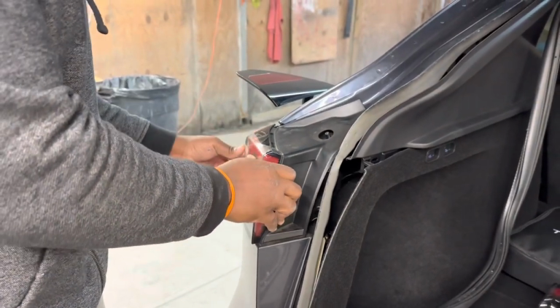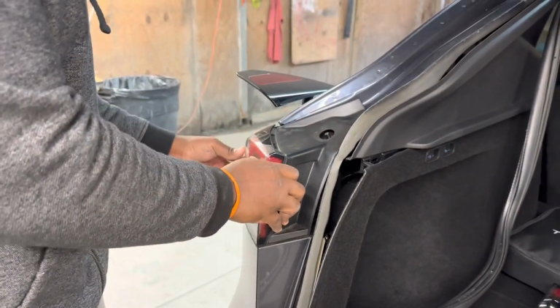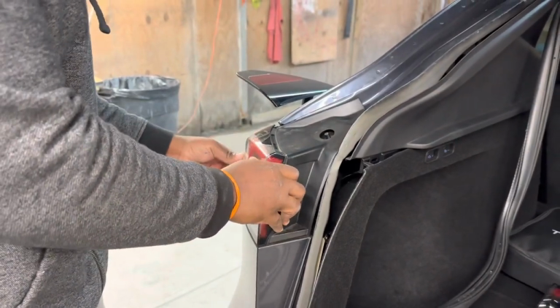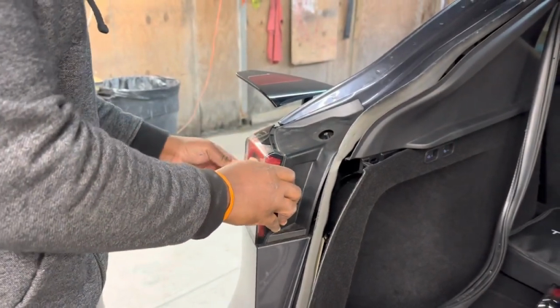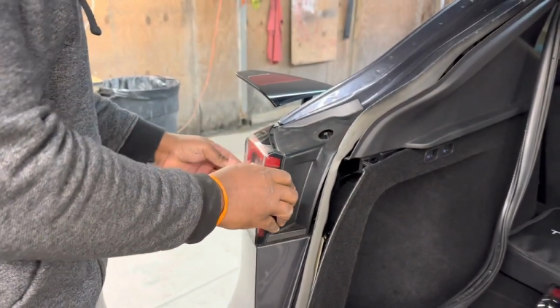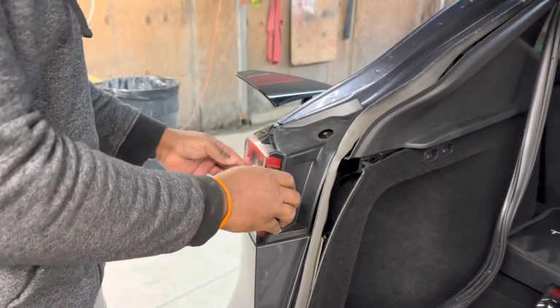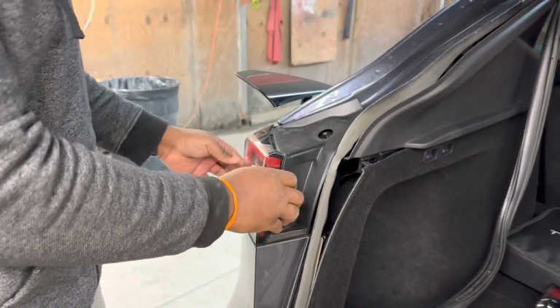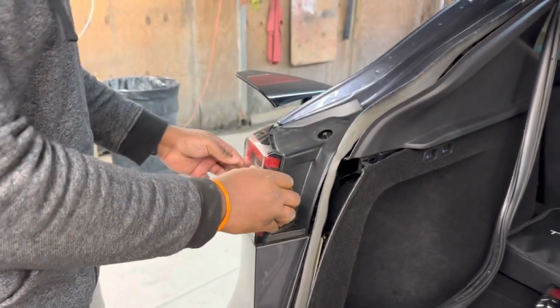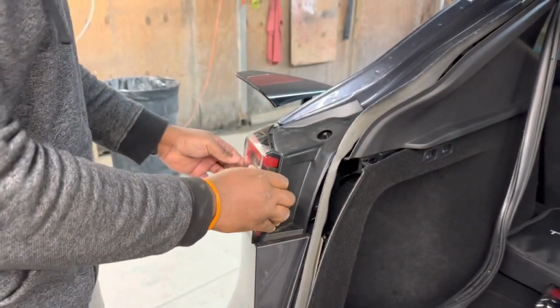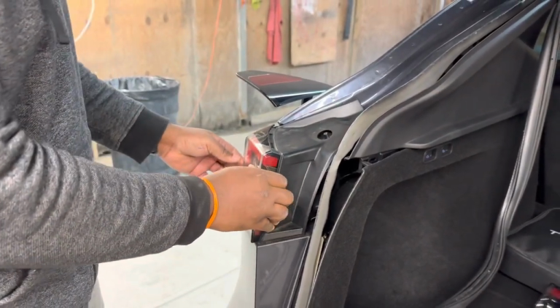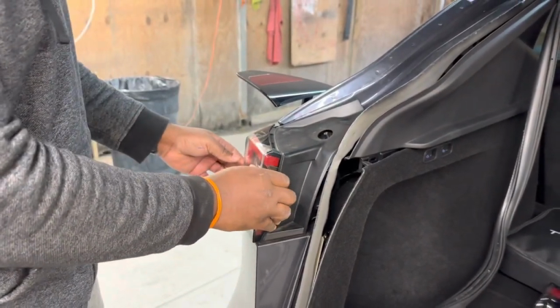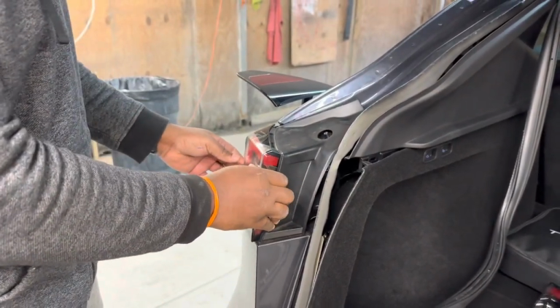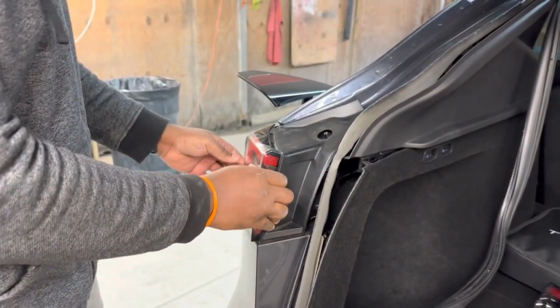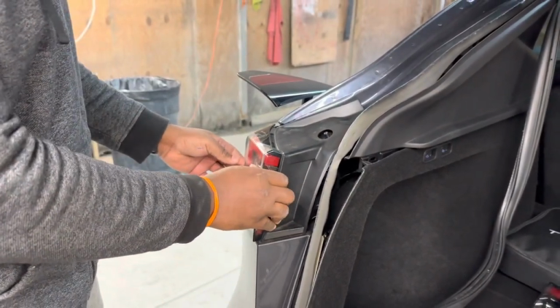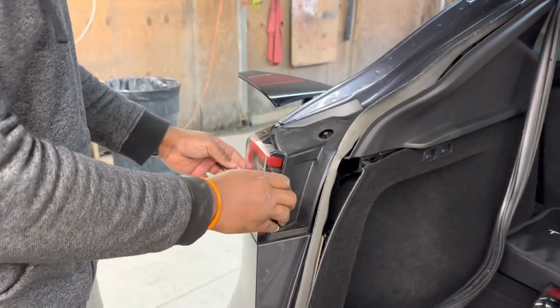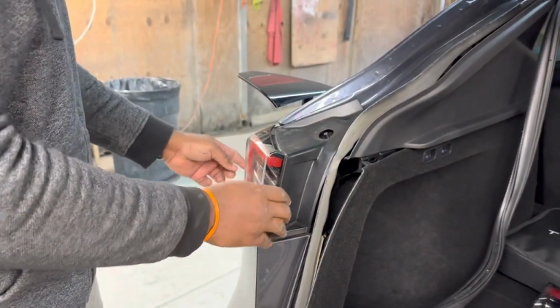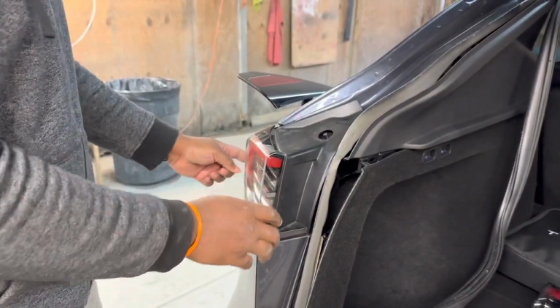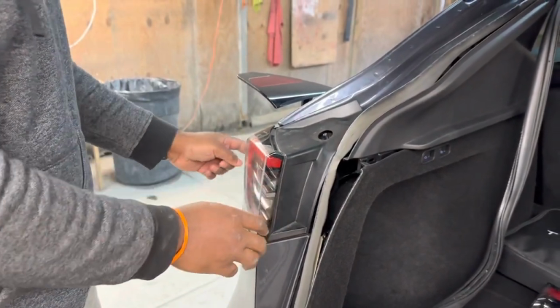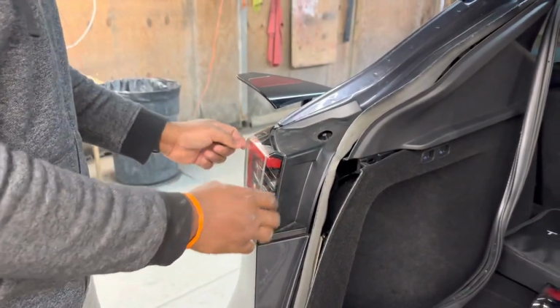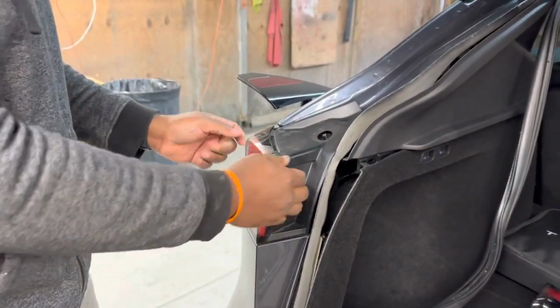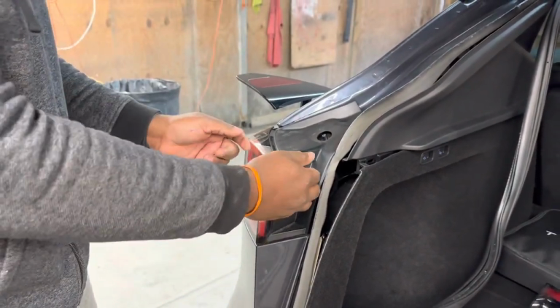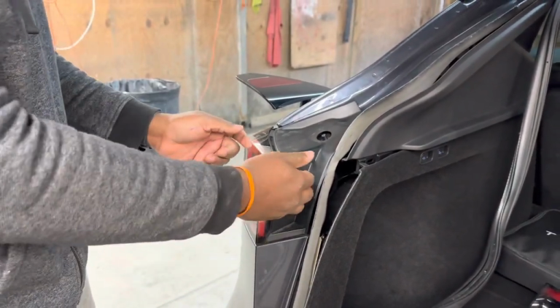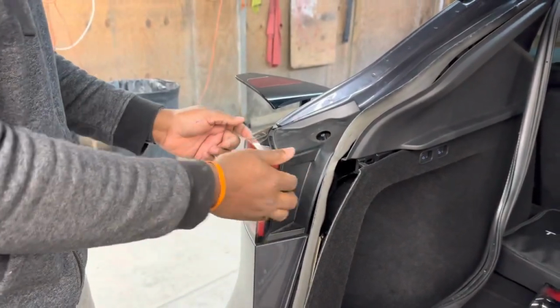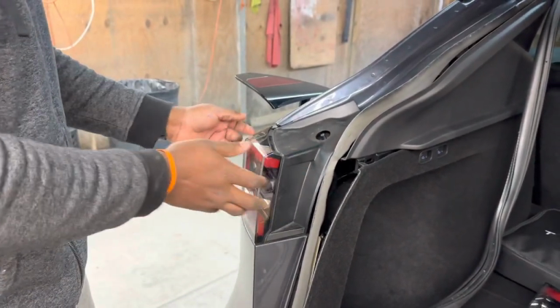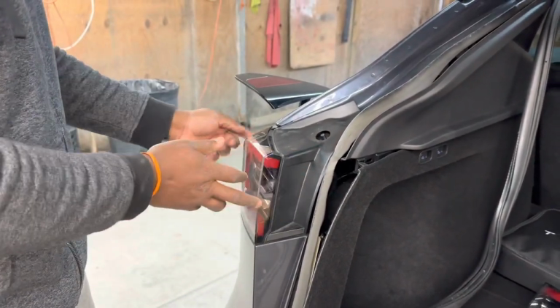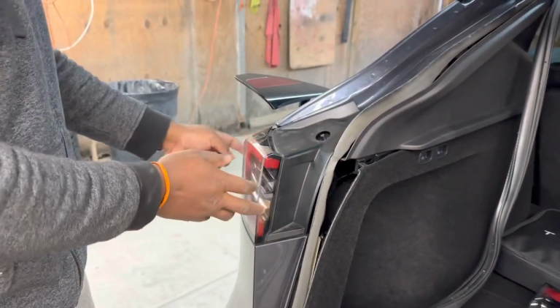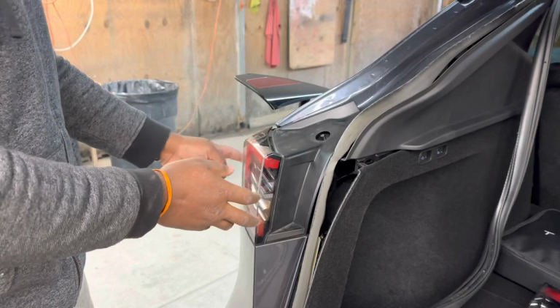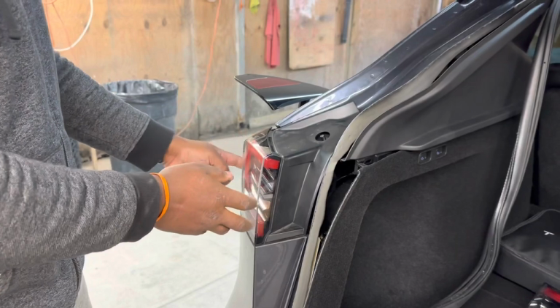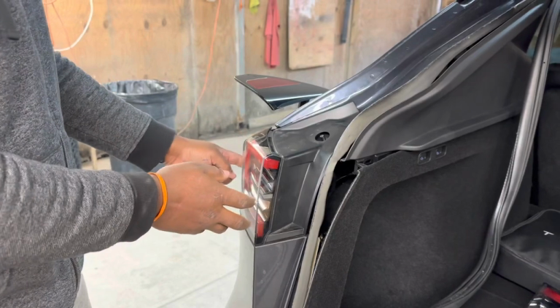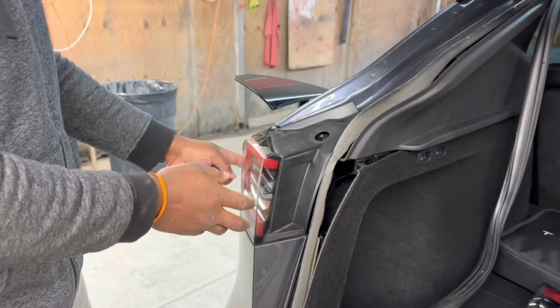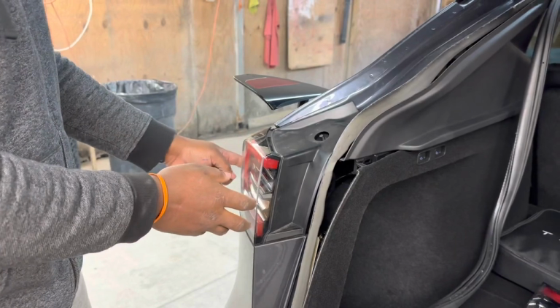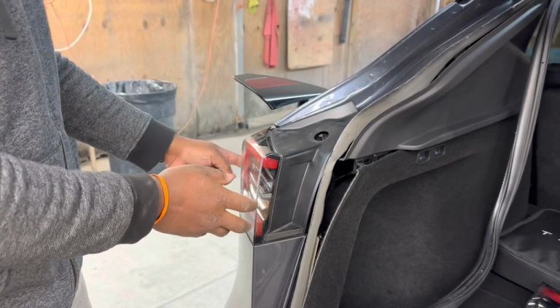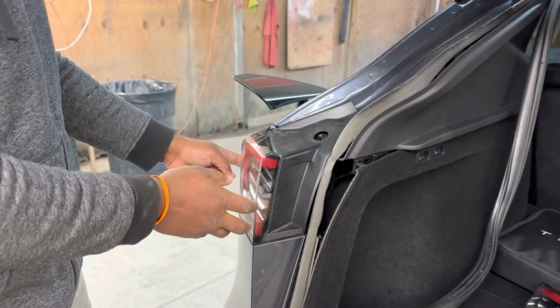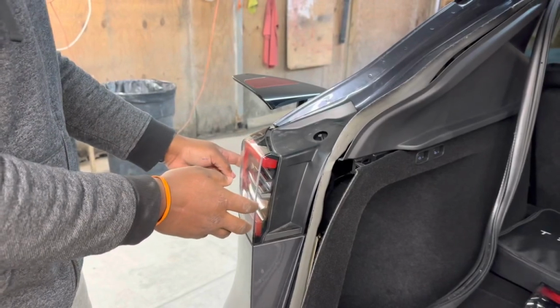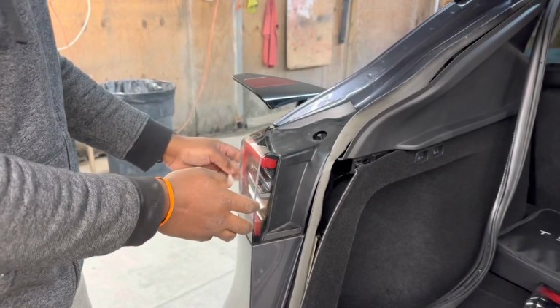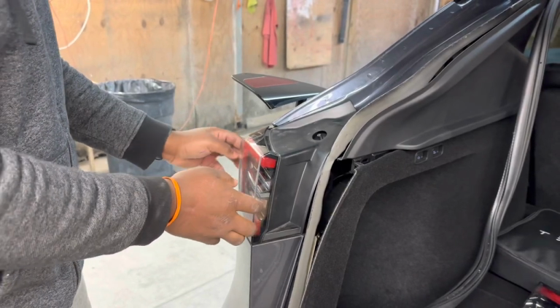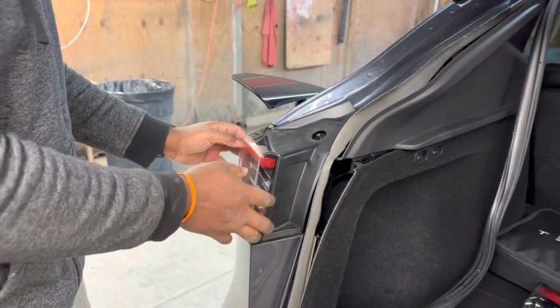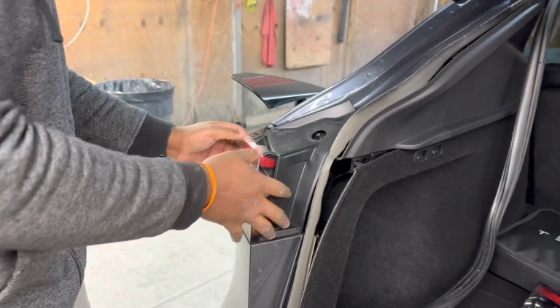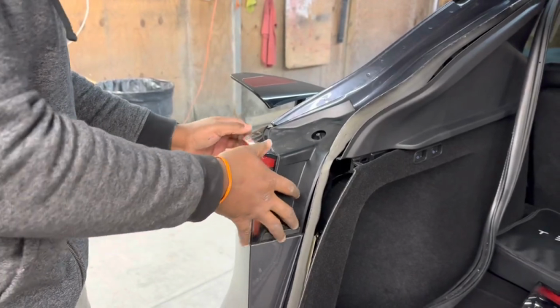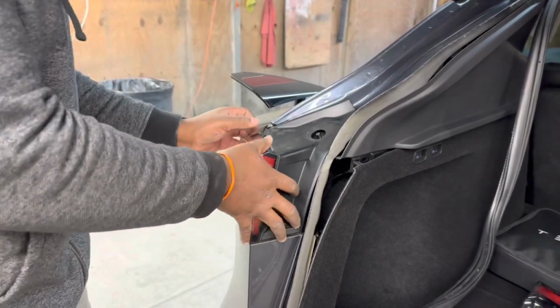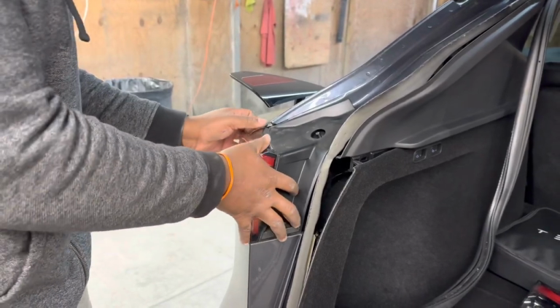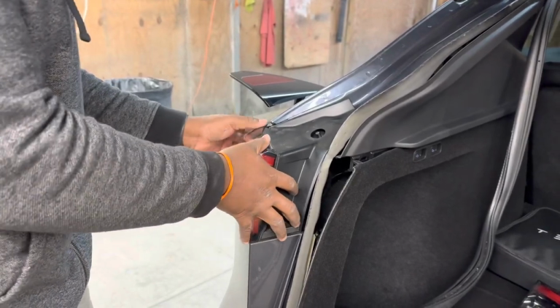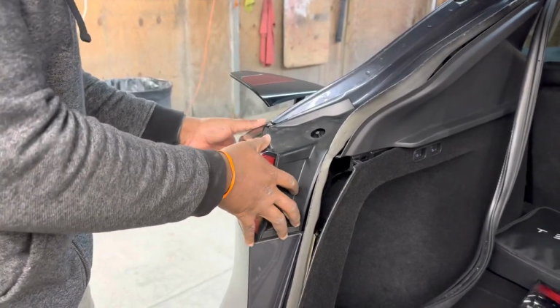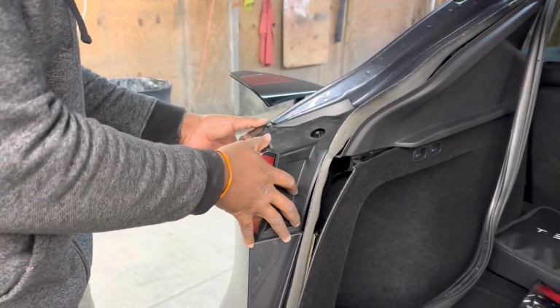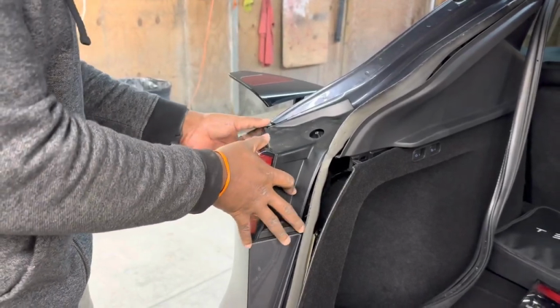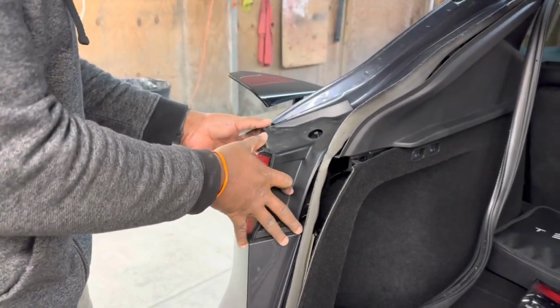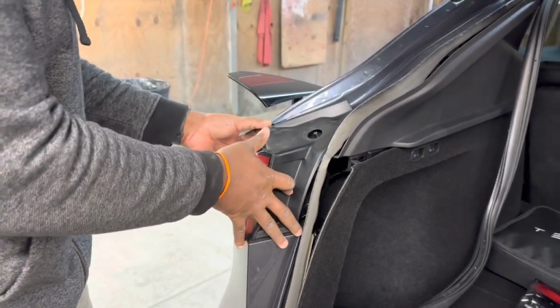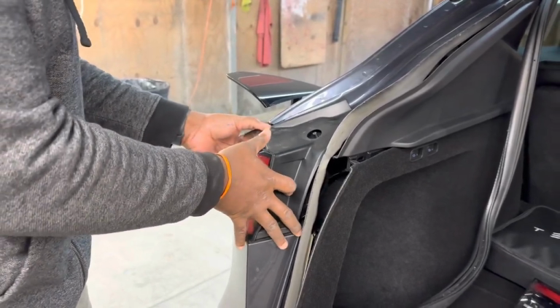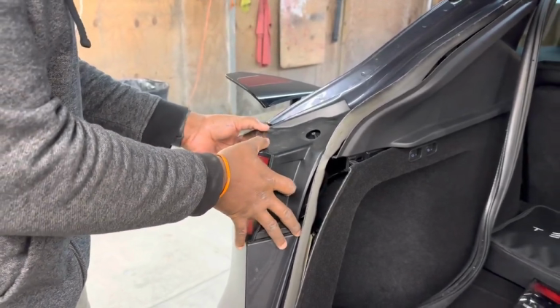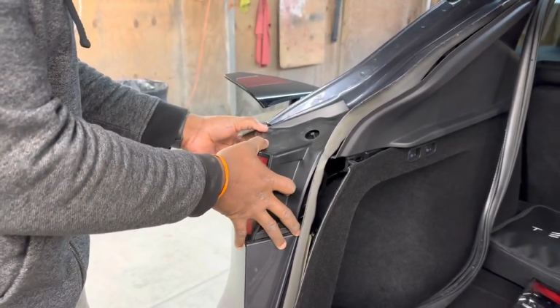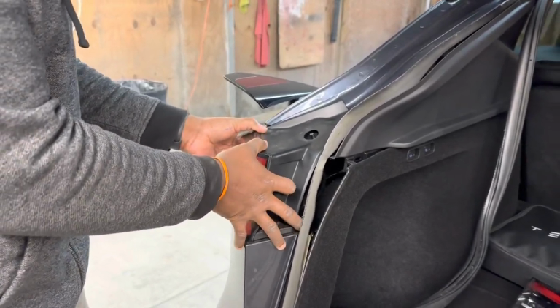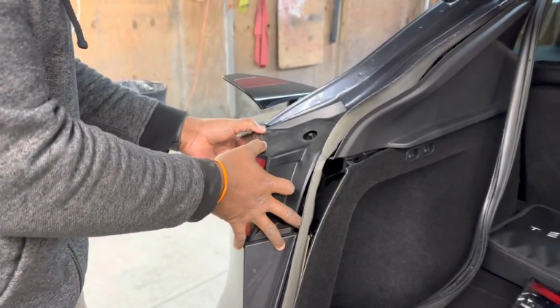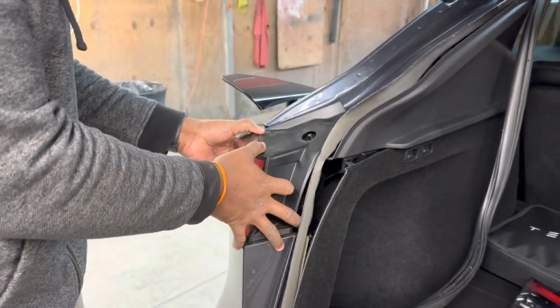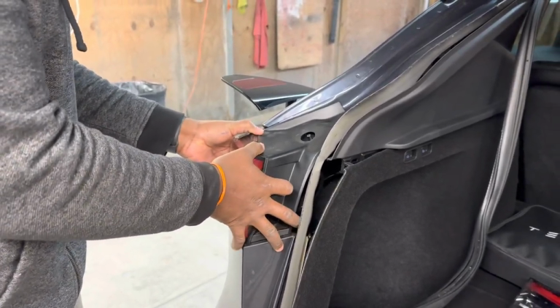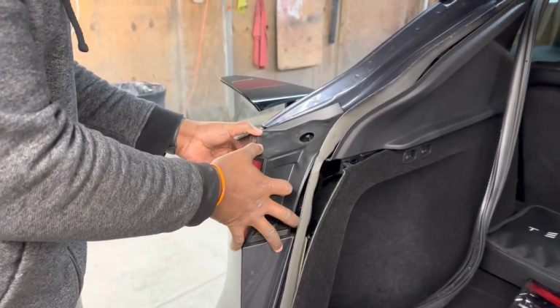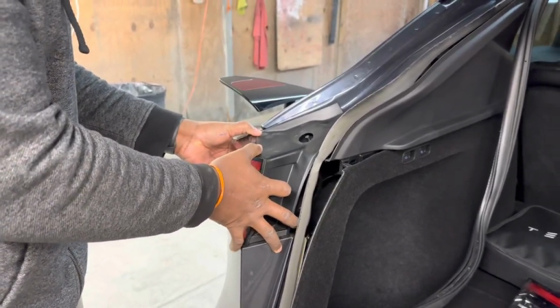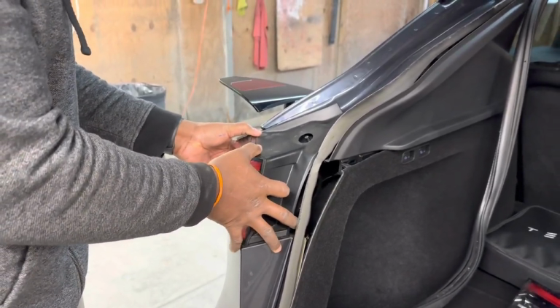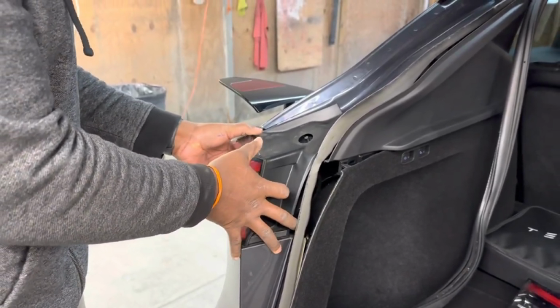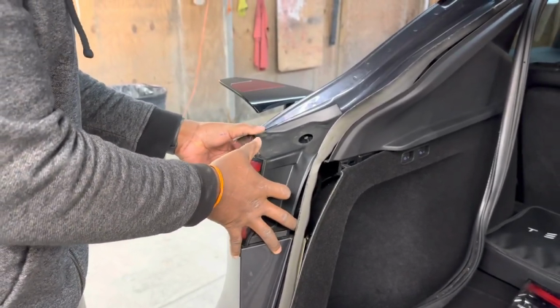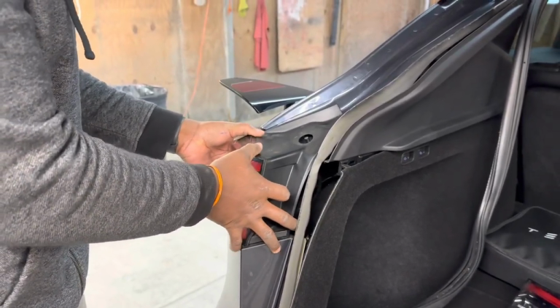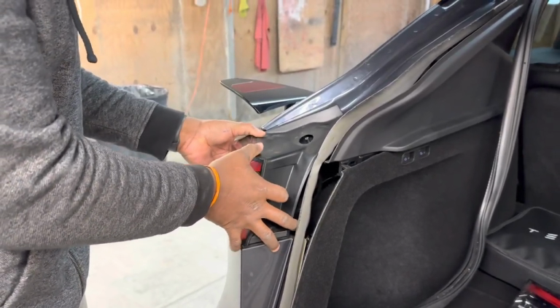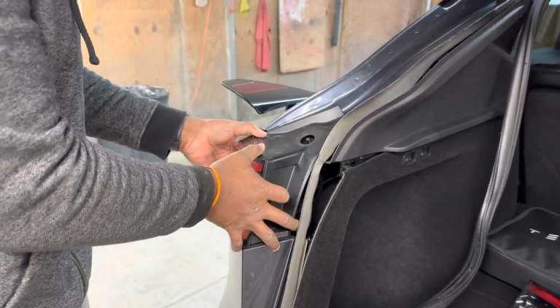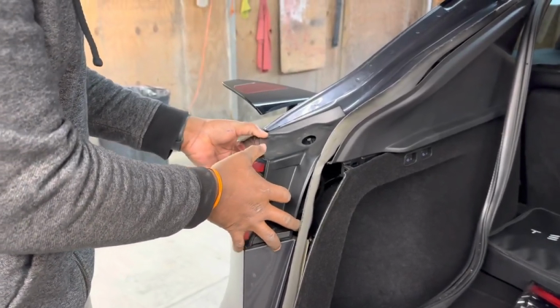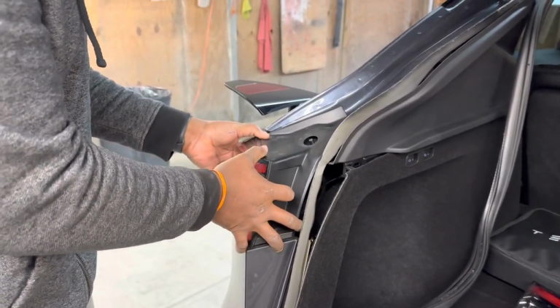Once you go like this you'll break that piece over there, so you have to work it out slowly and carefully.